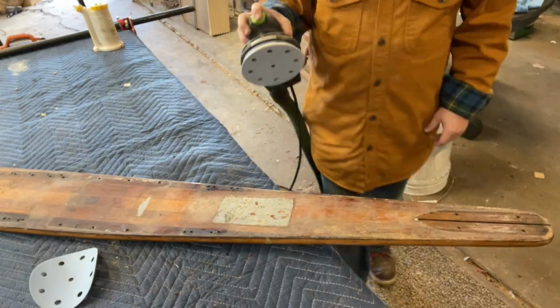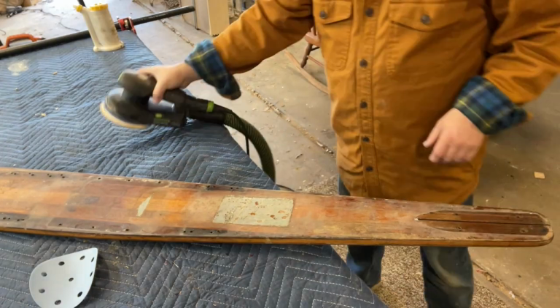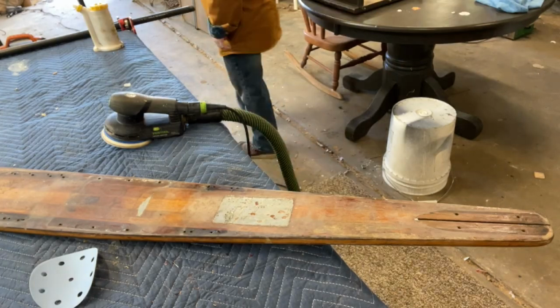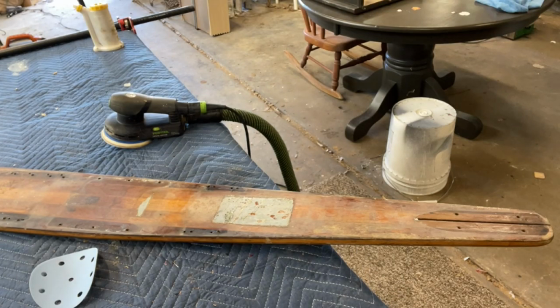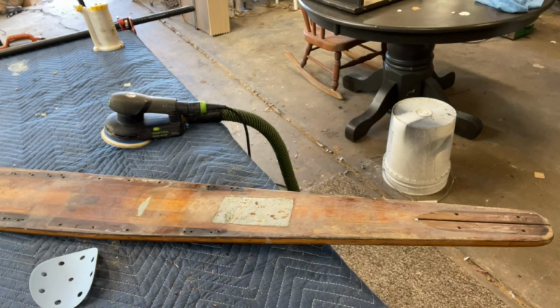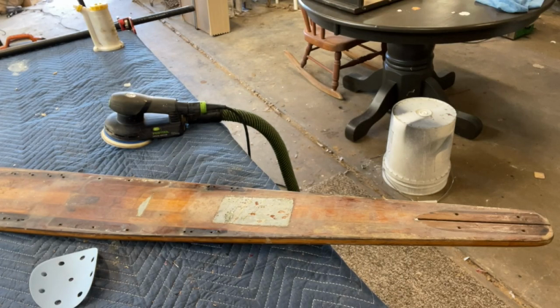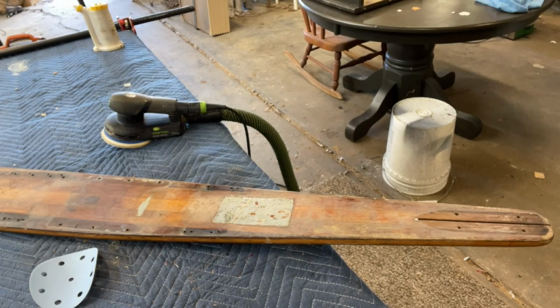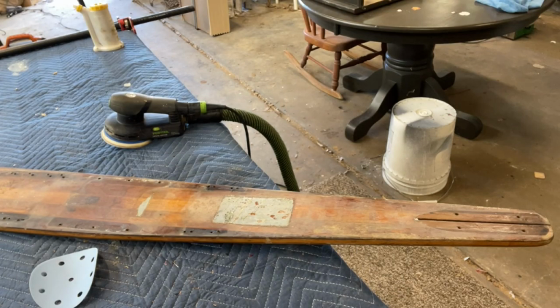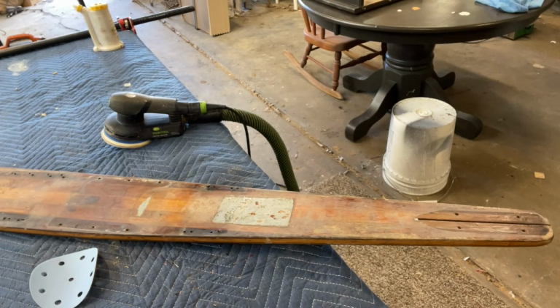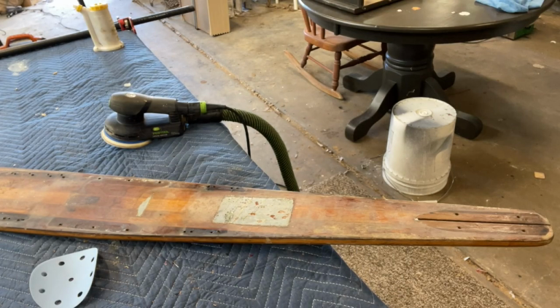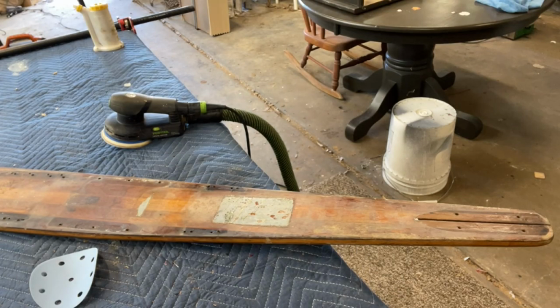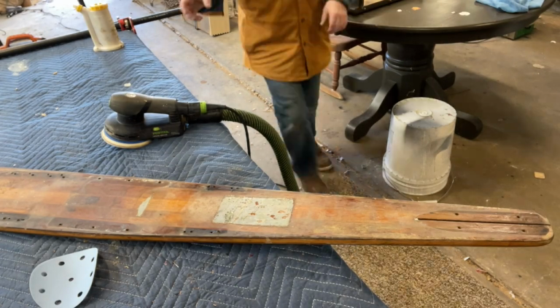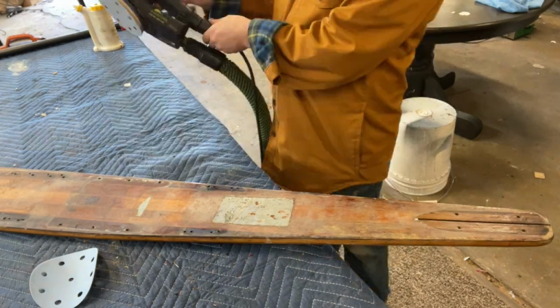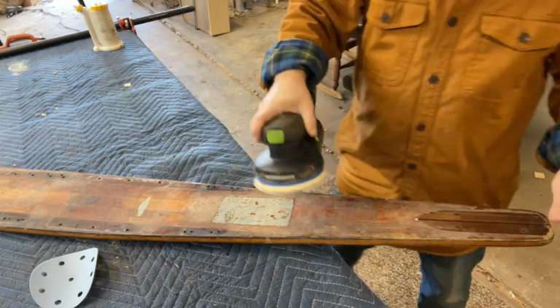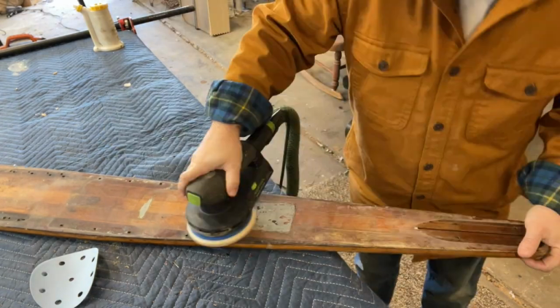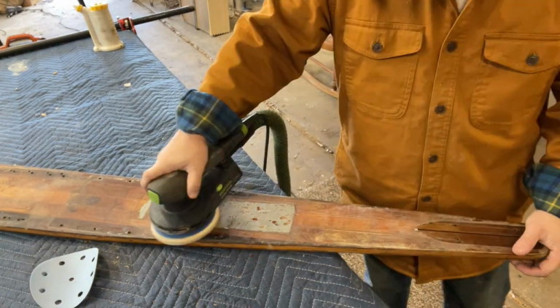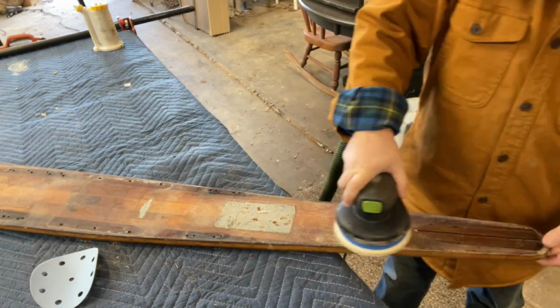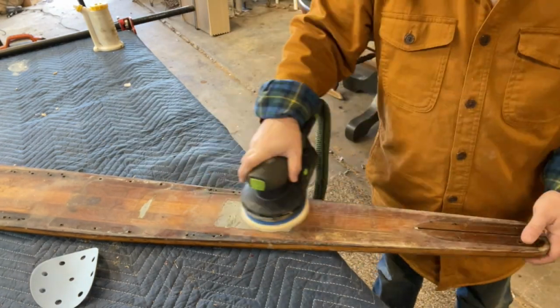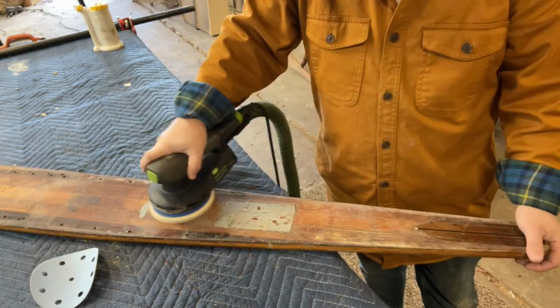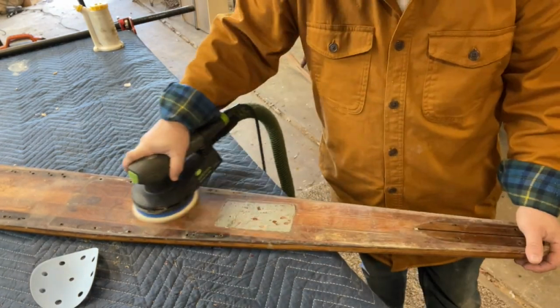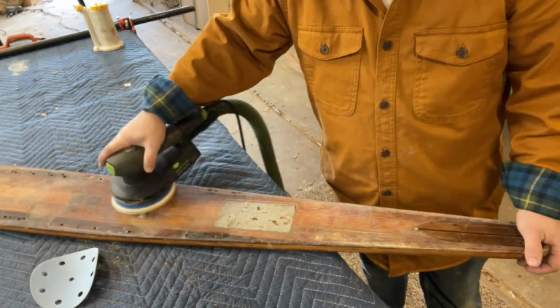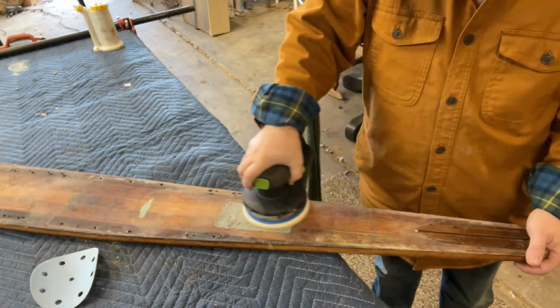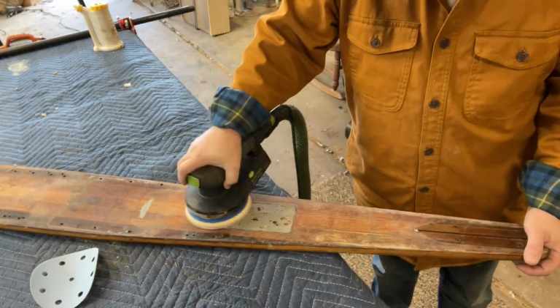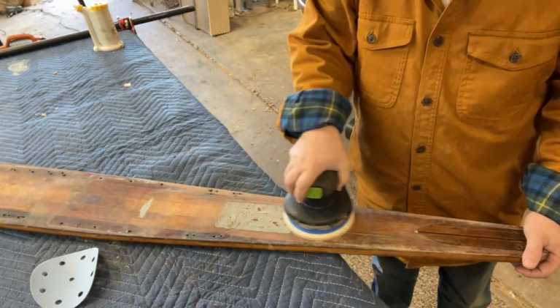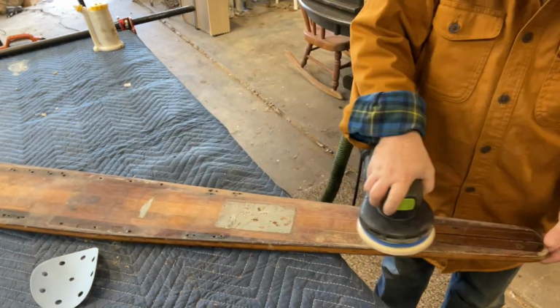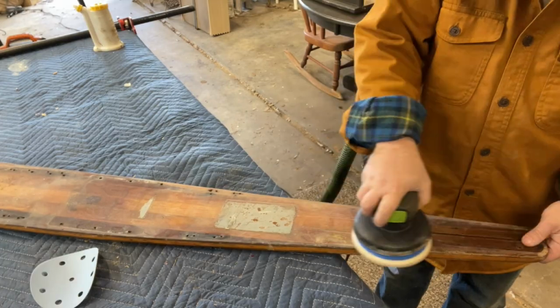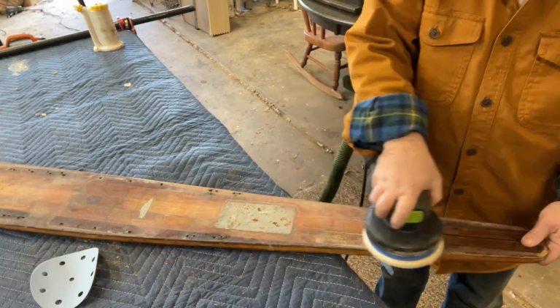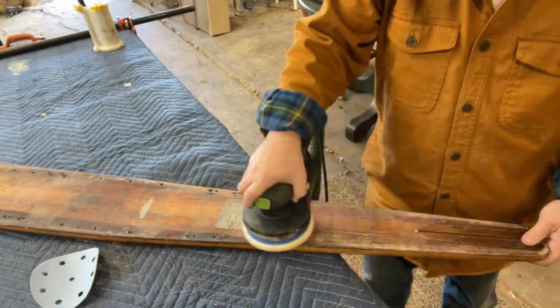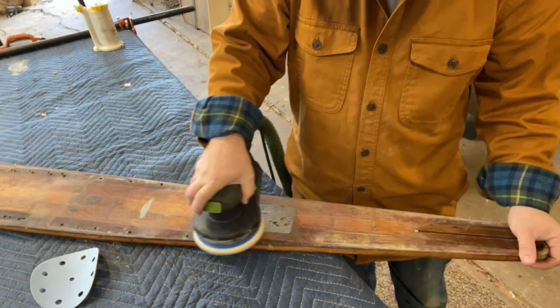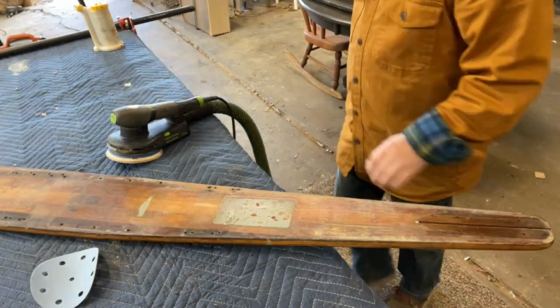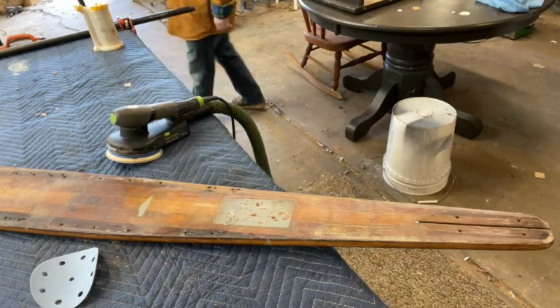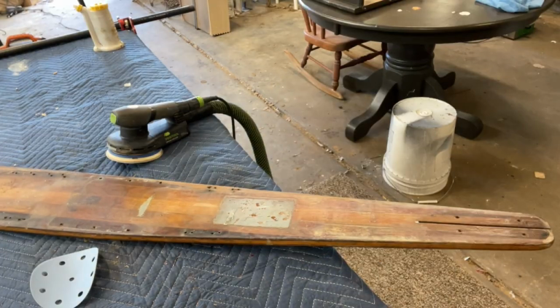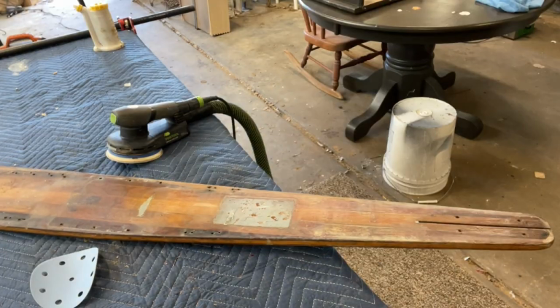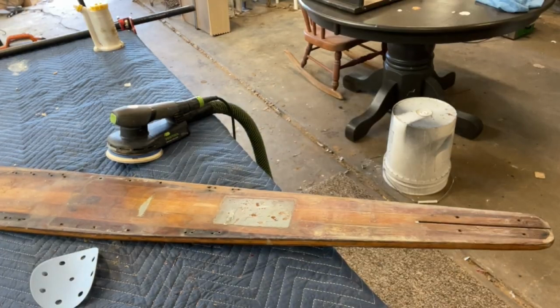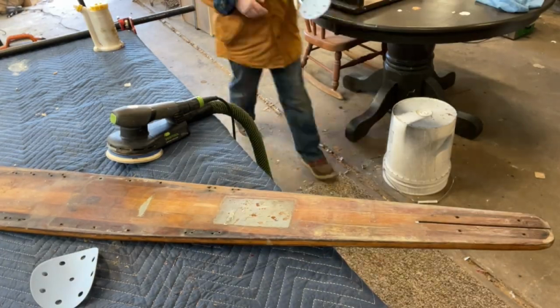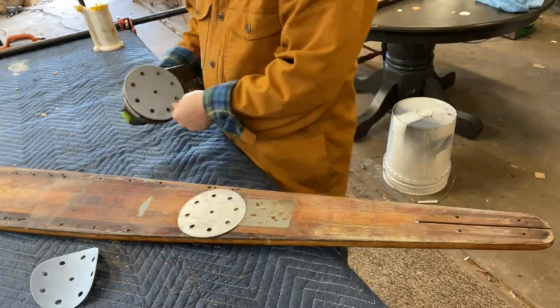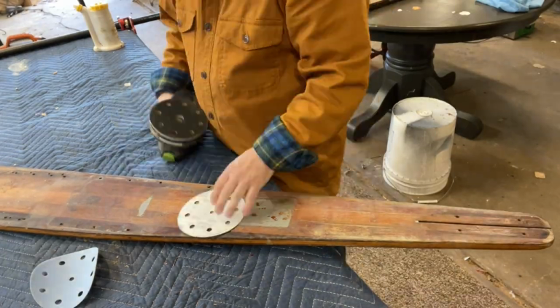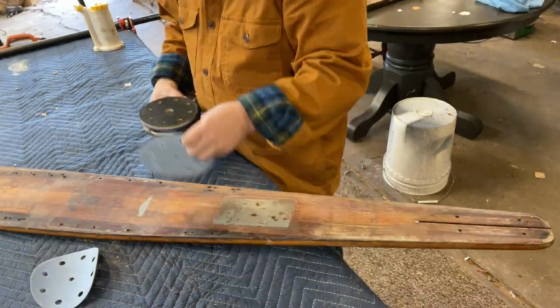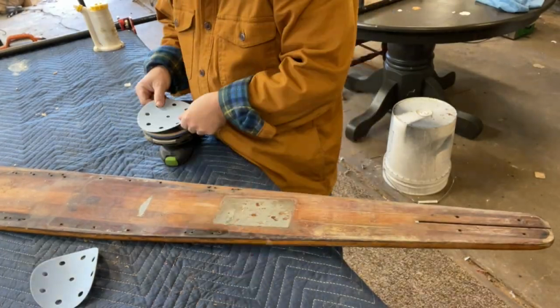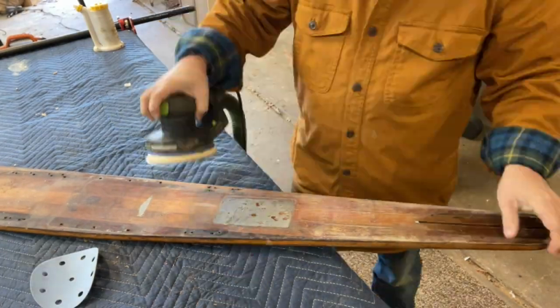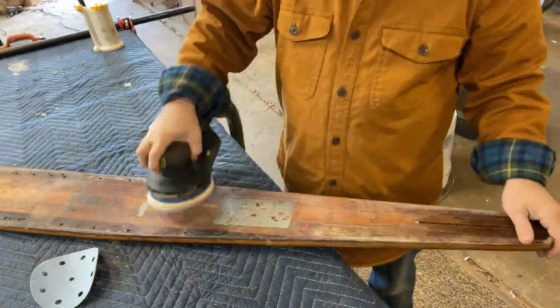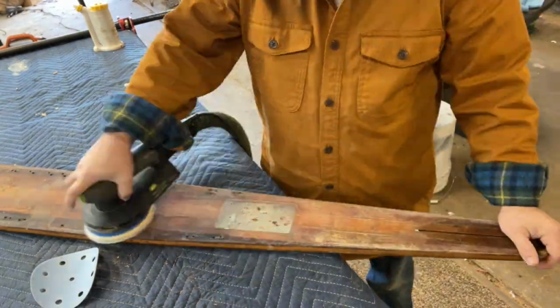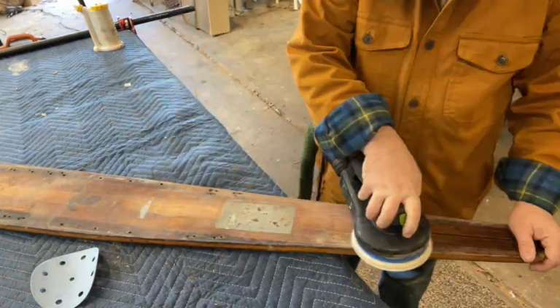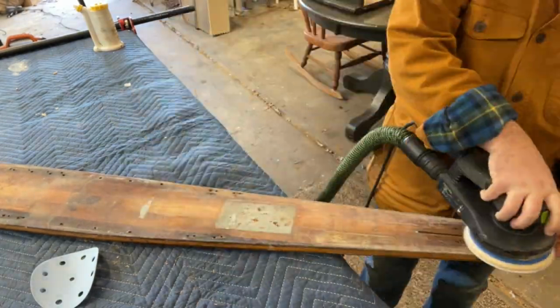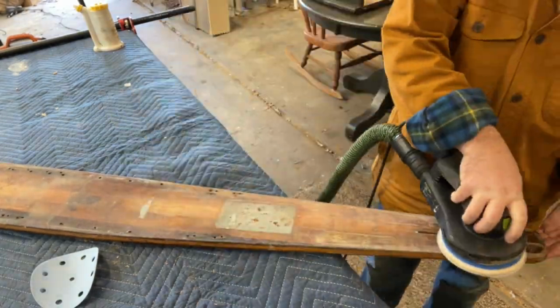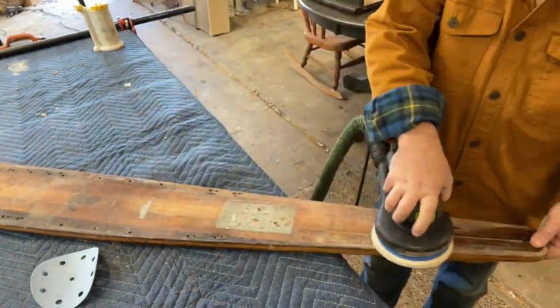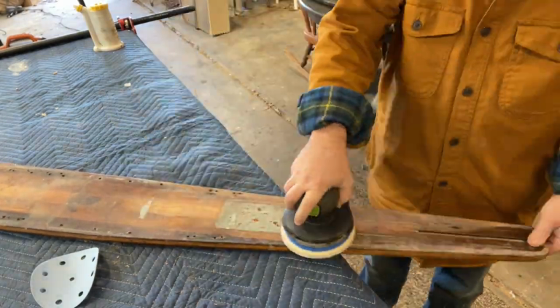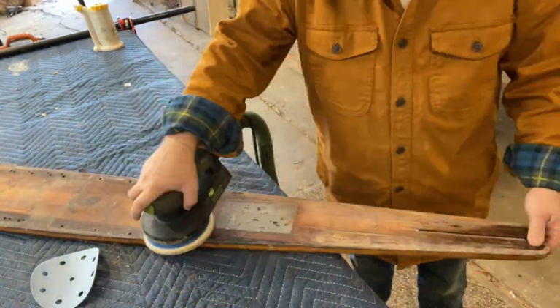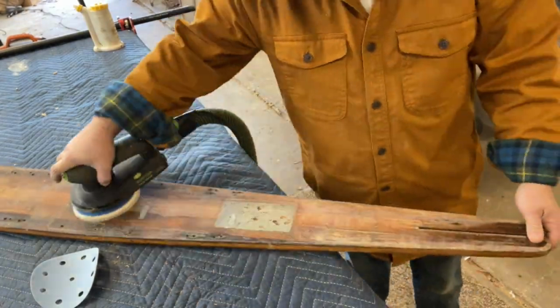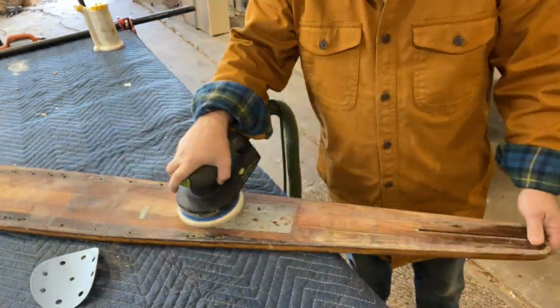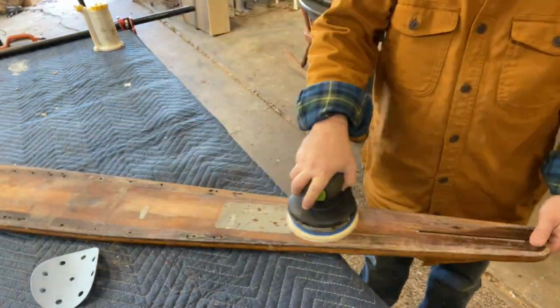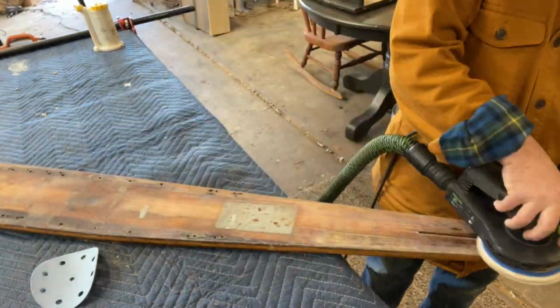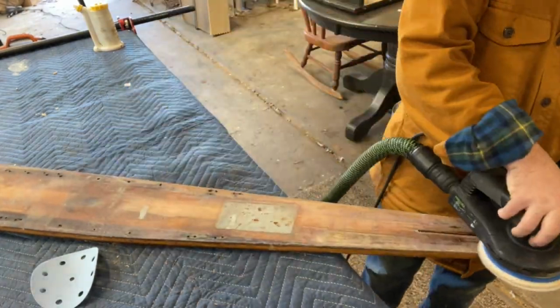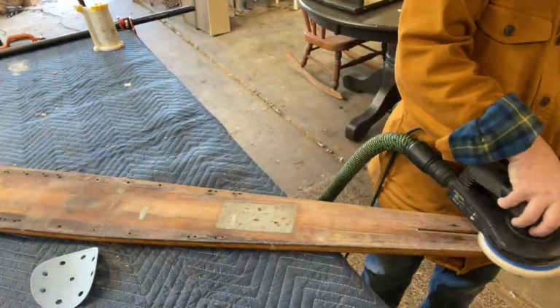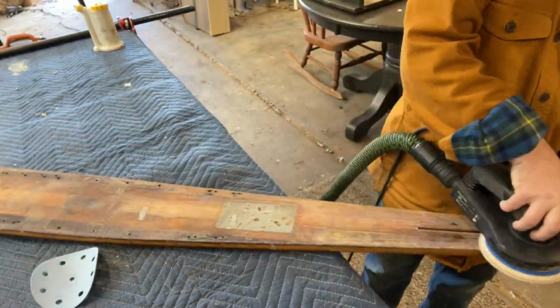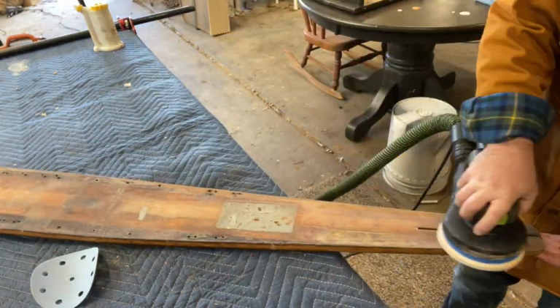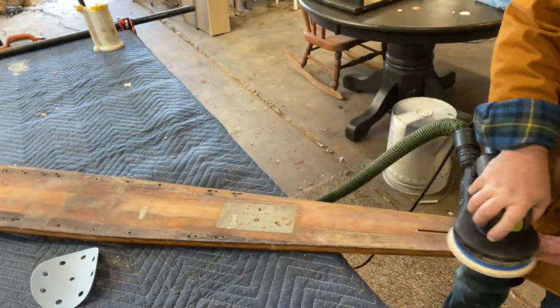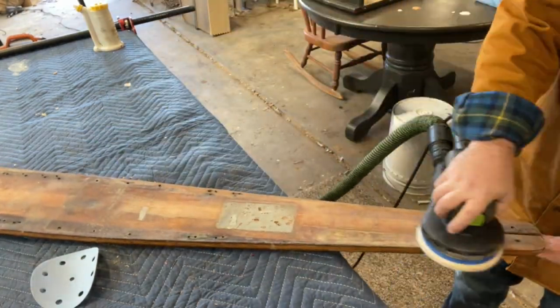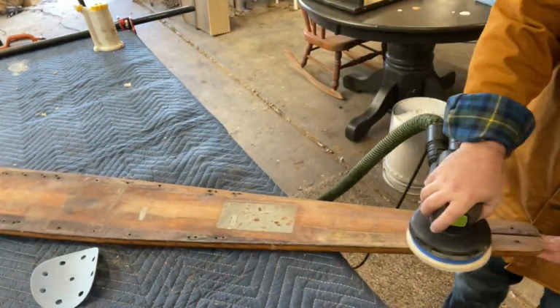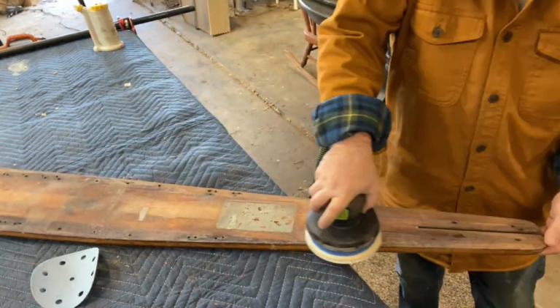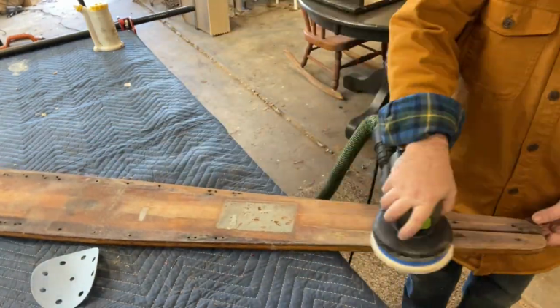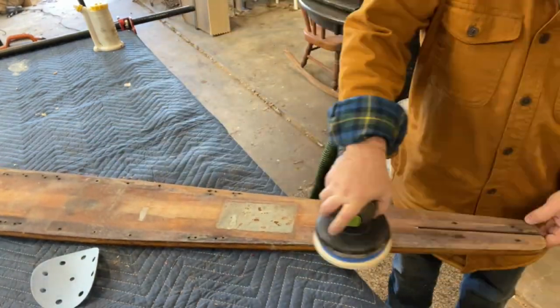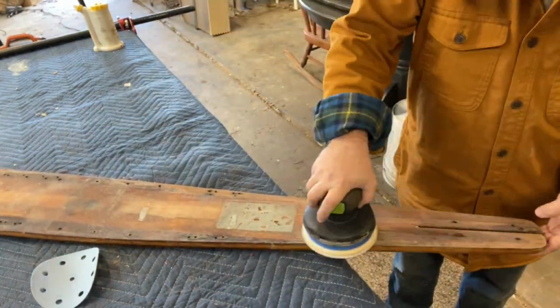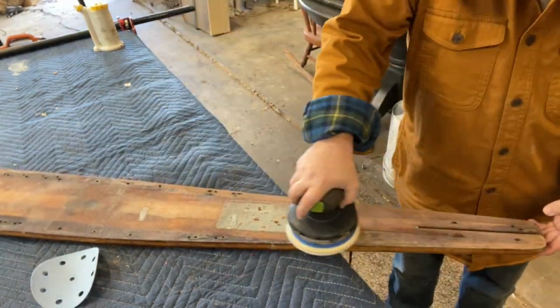Hey everybody, Boone Wyatt with the 323 Concept Furniture Restoration here. Today I'm restoring an old antique ski.